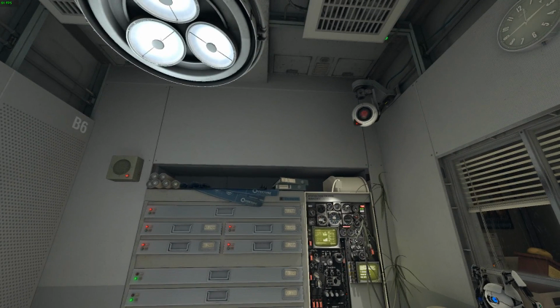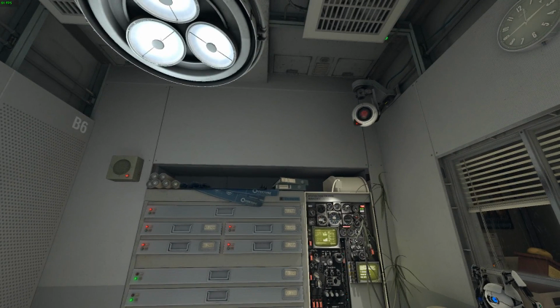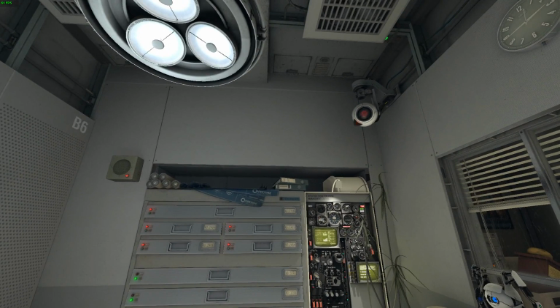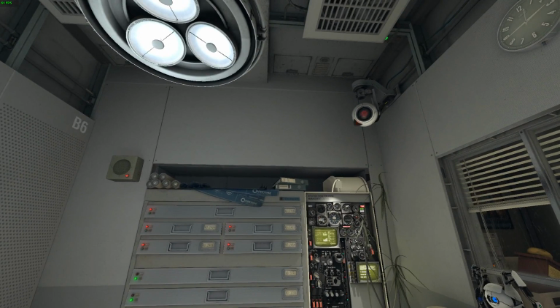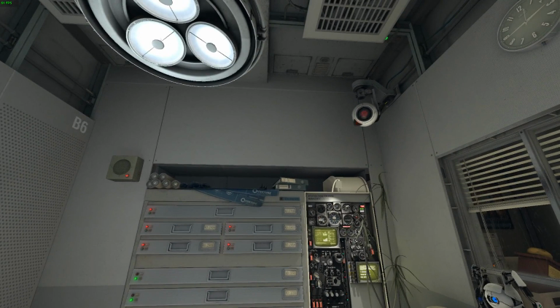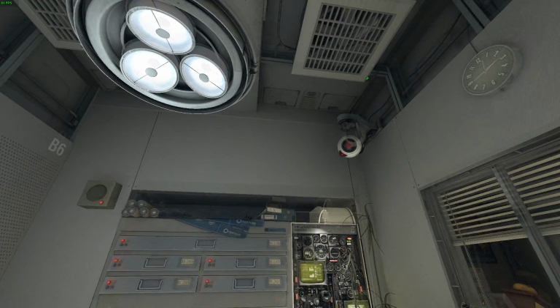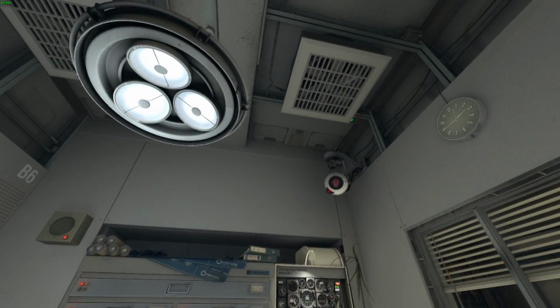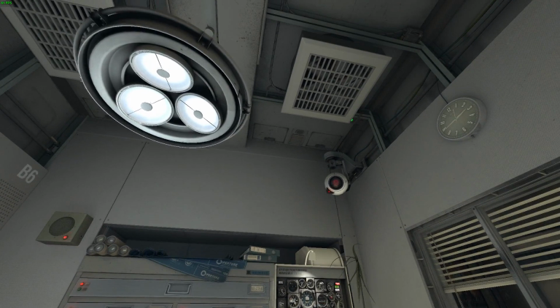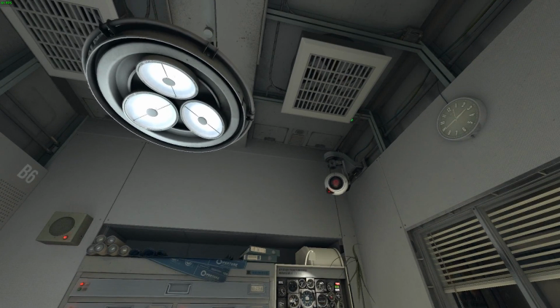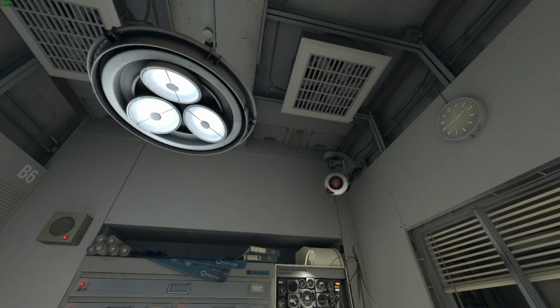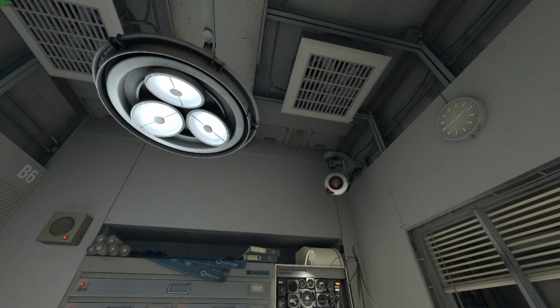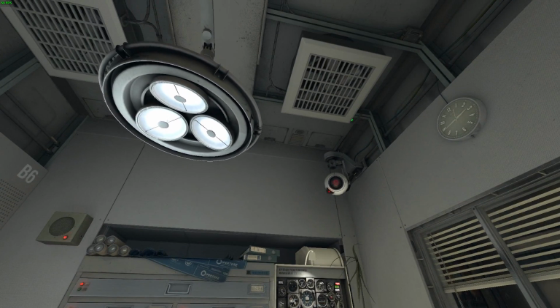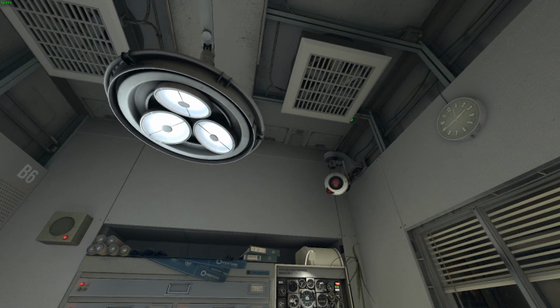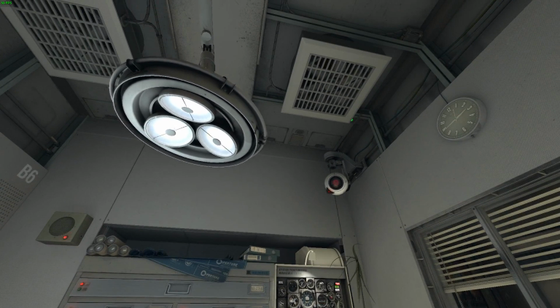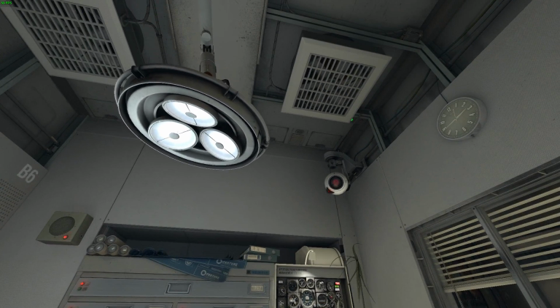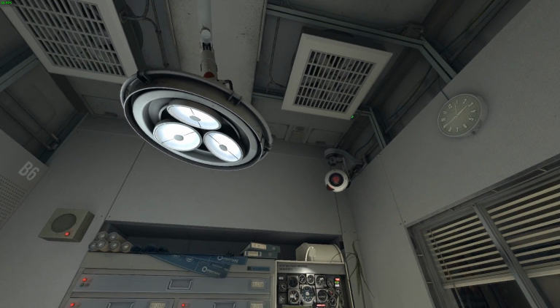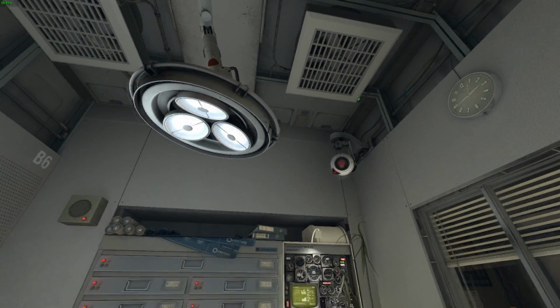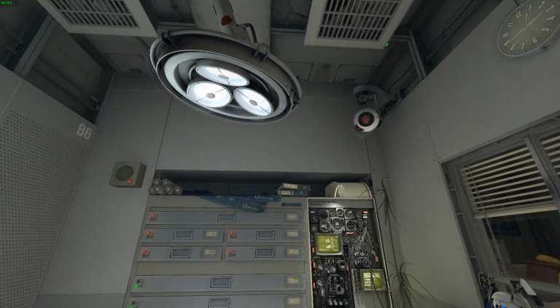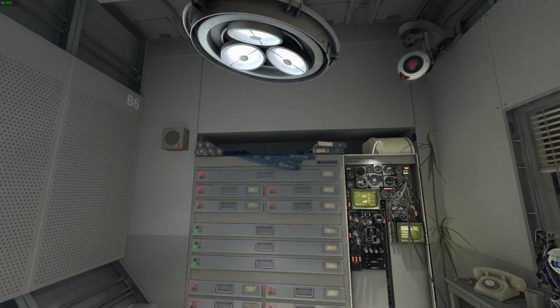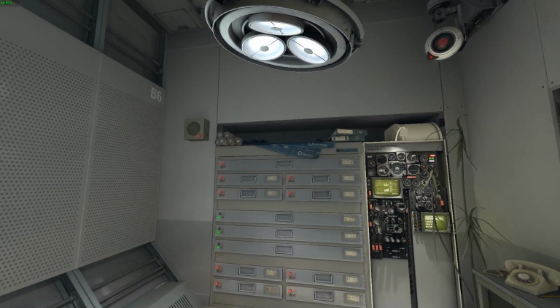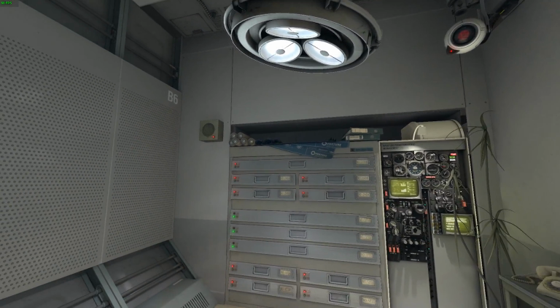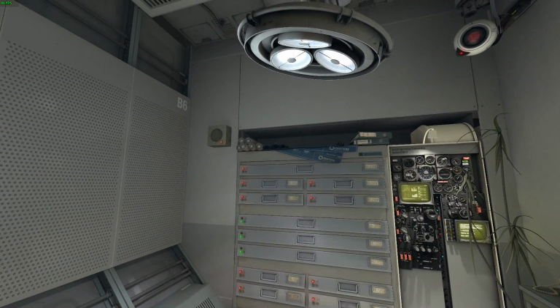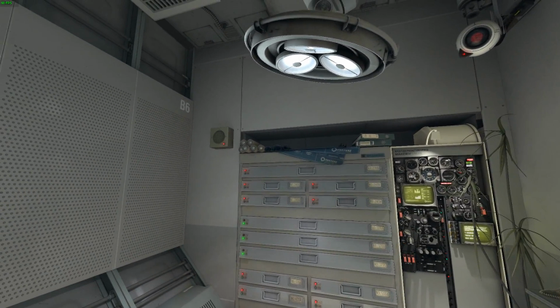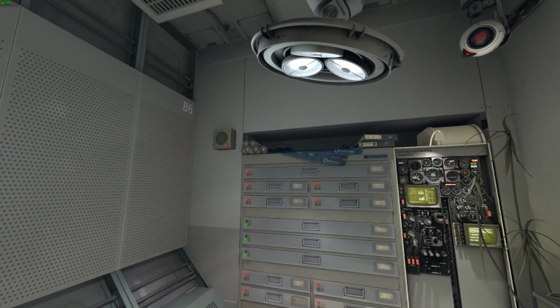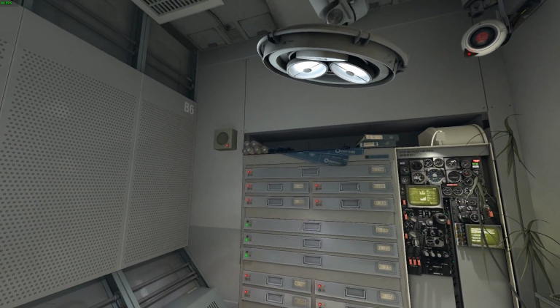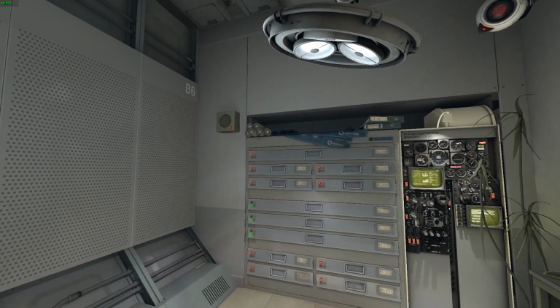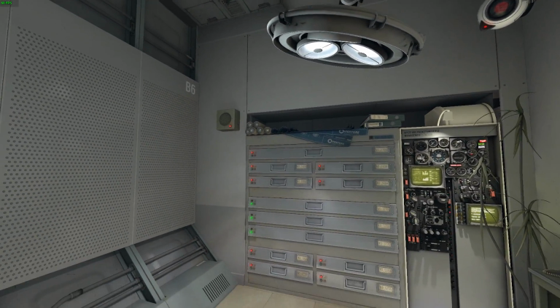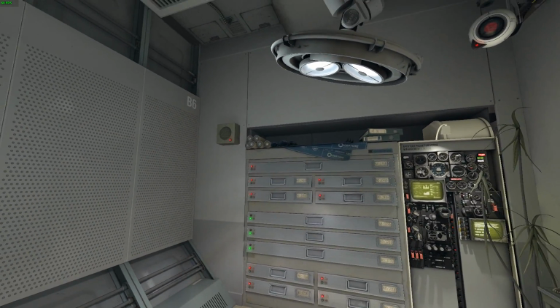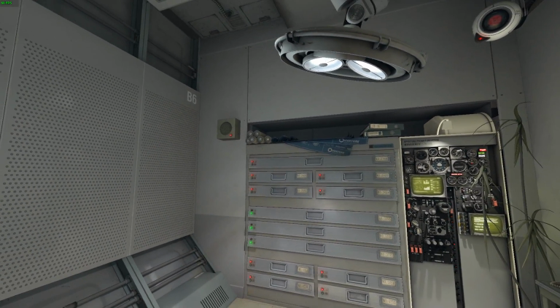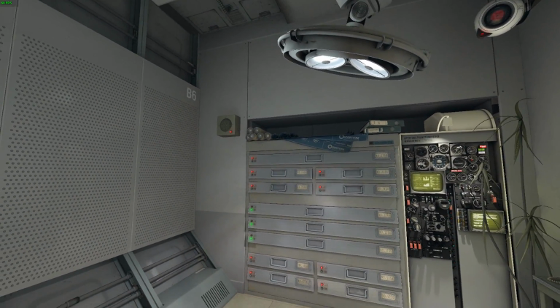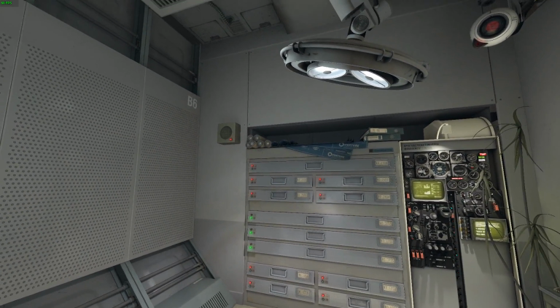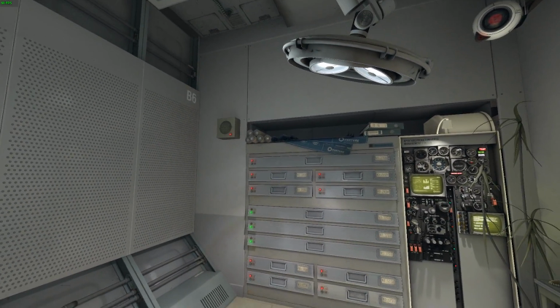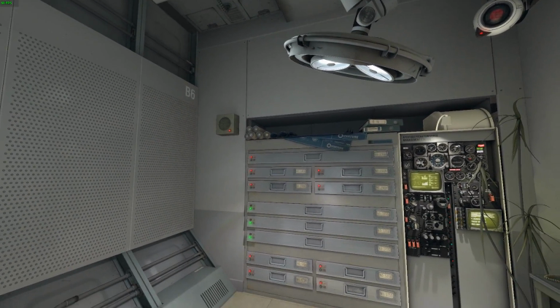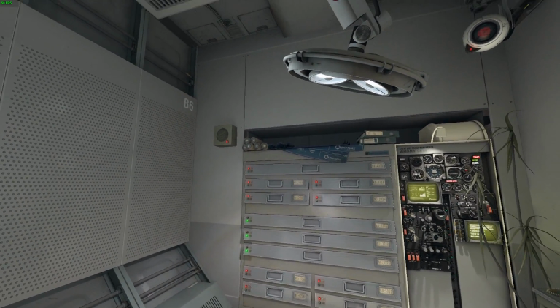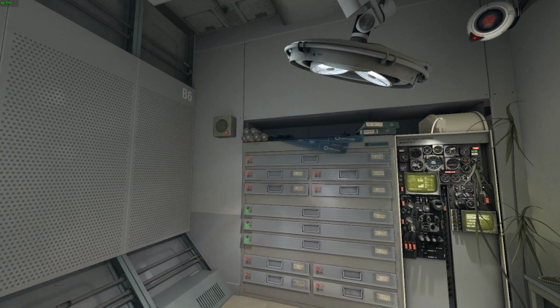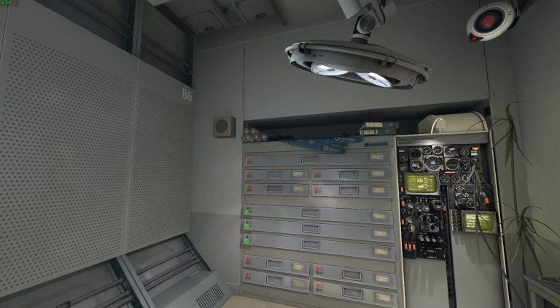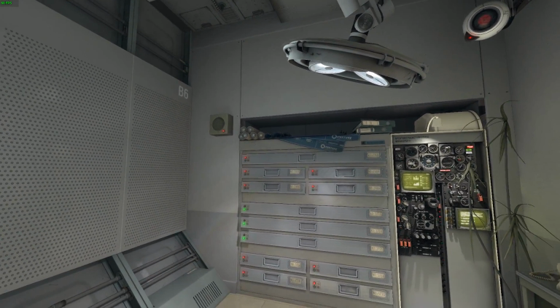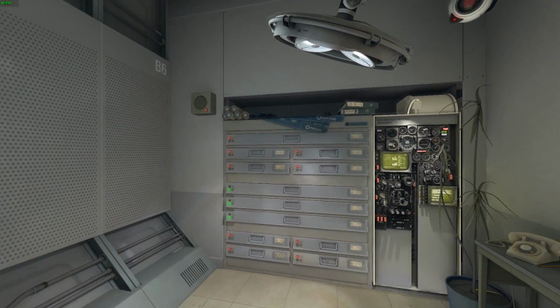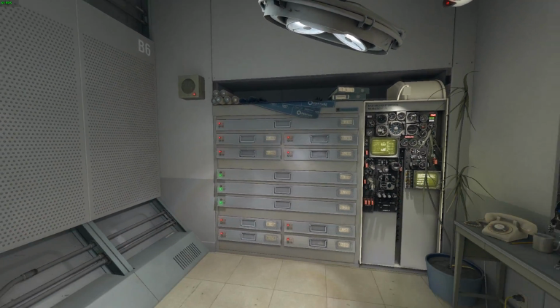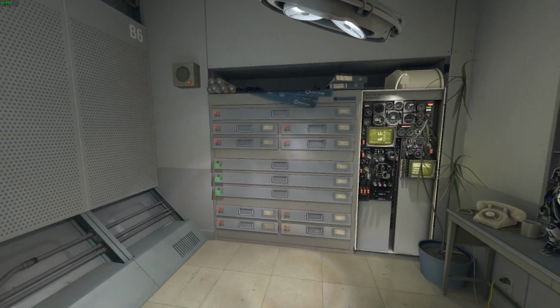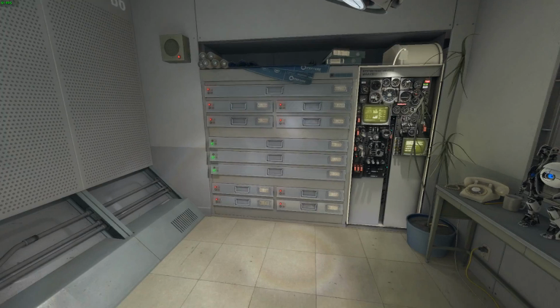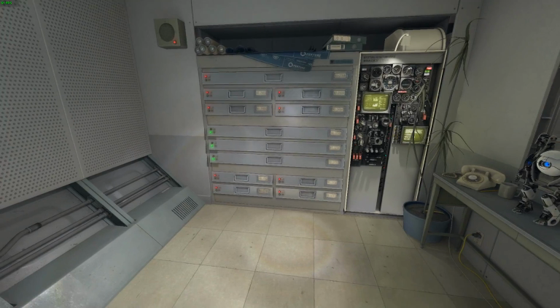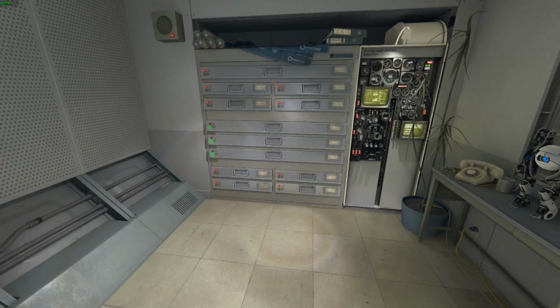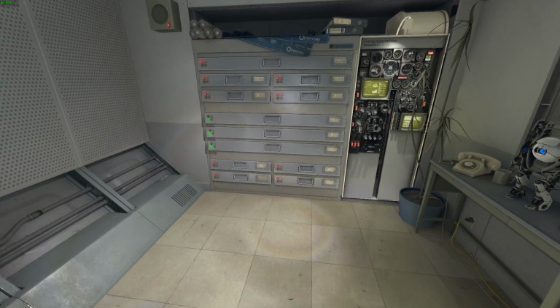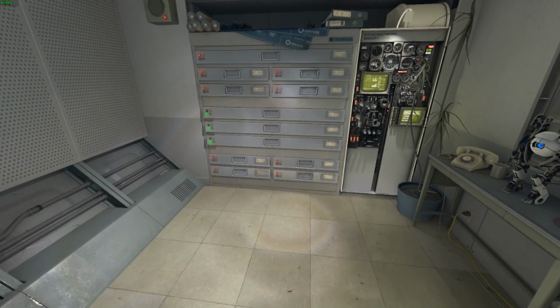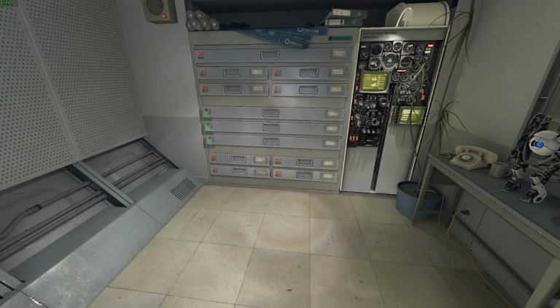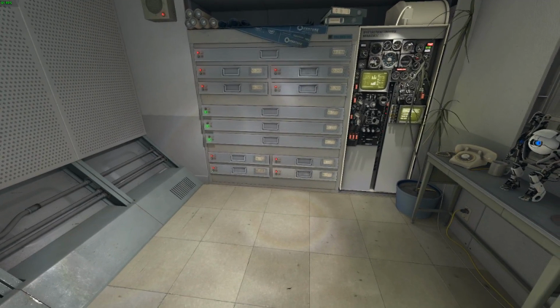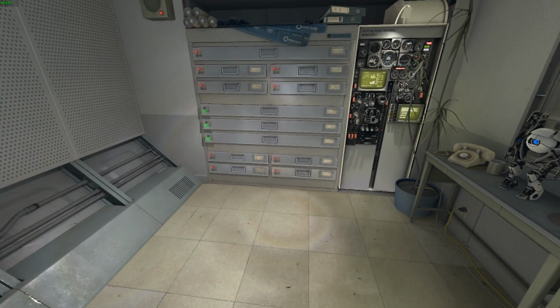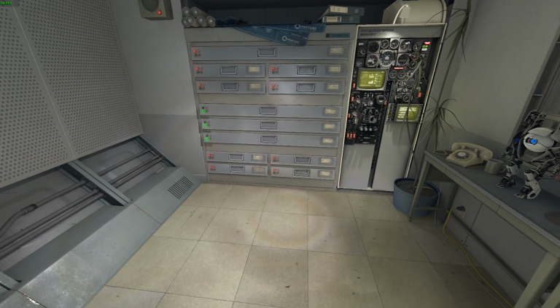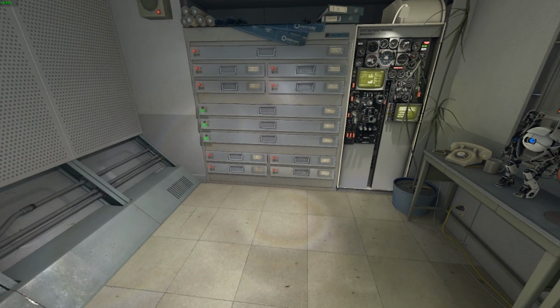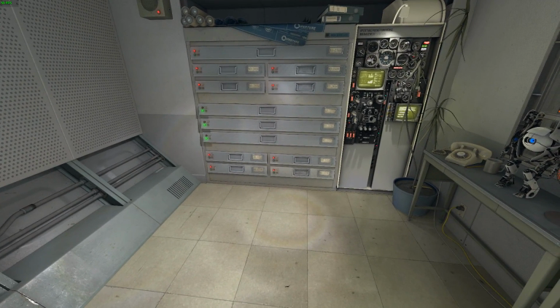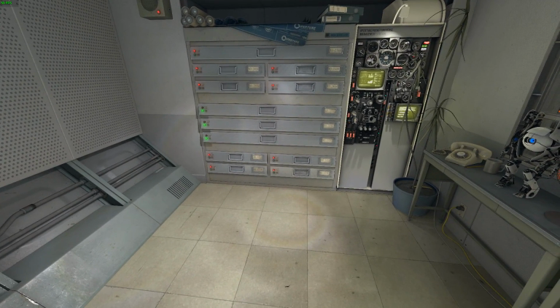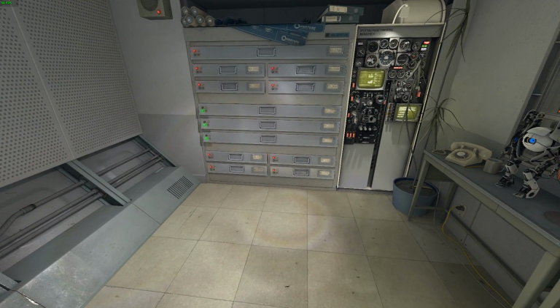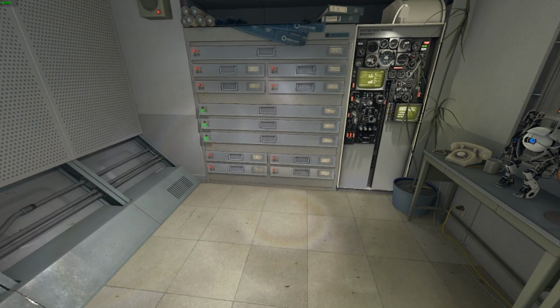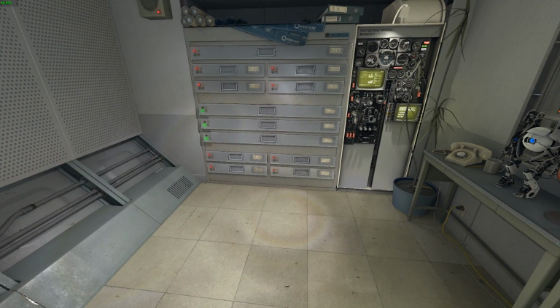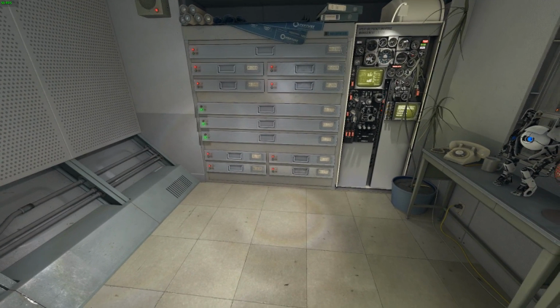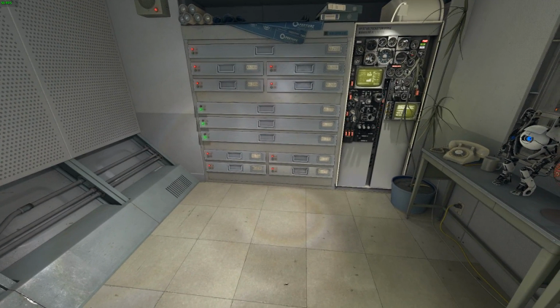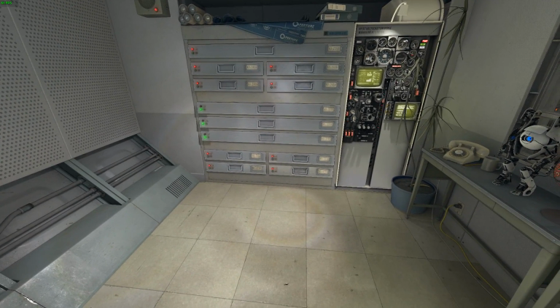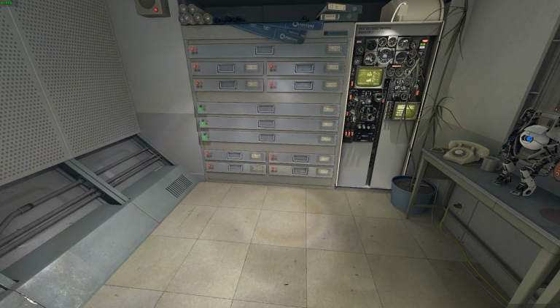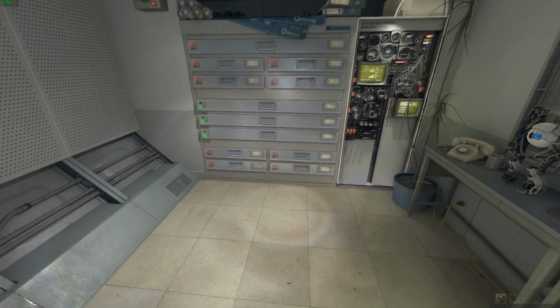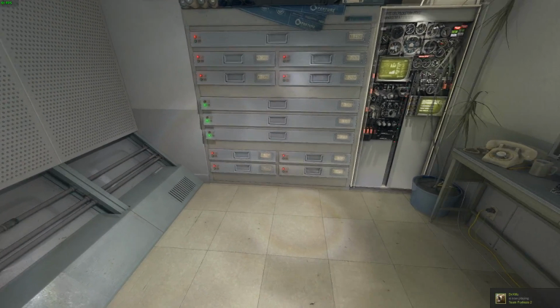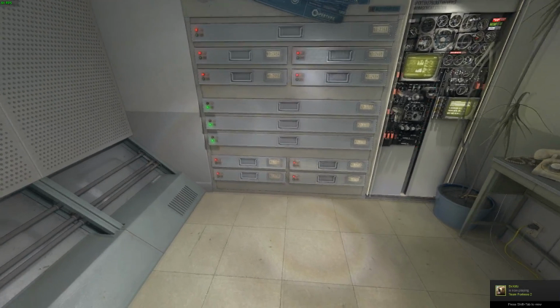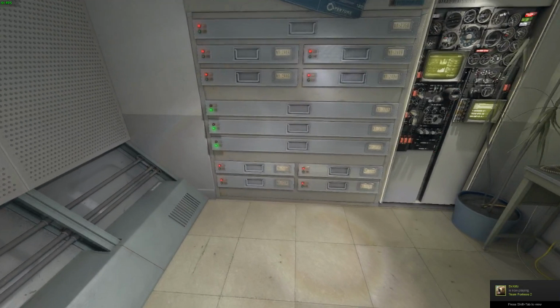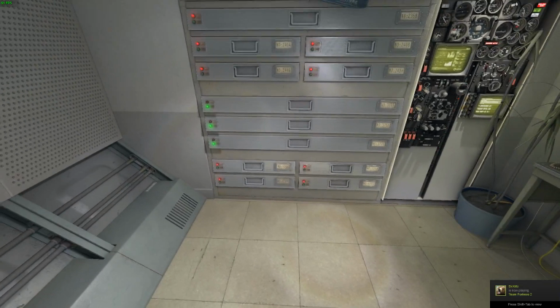No suit detected. Good. There is a cabinet of drawers in your repair station. Please locate it and open a drawer.